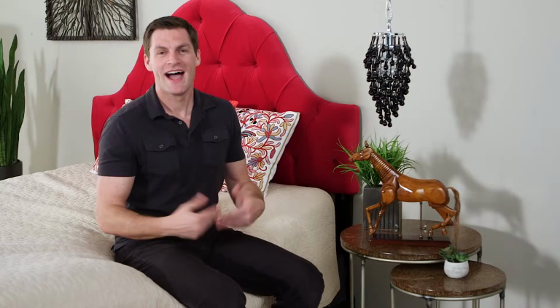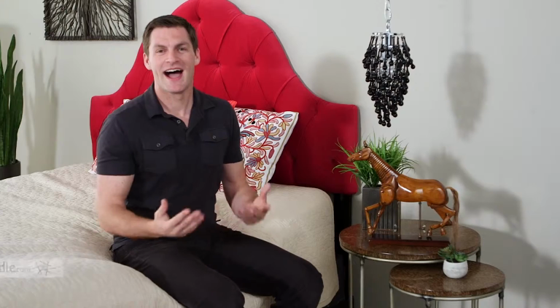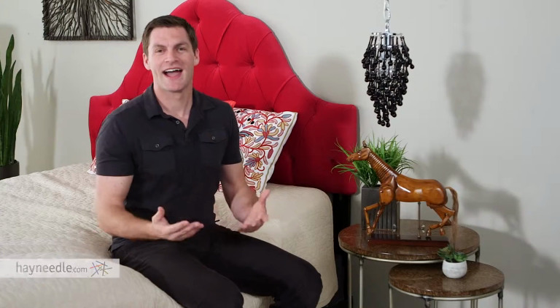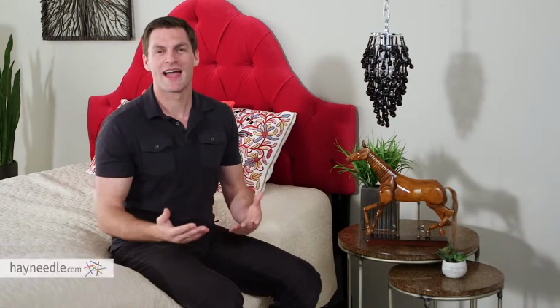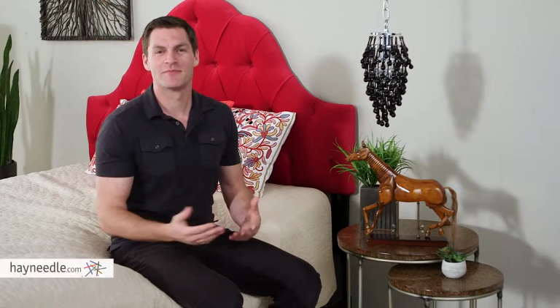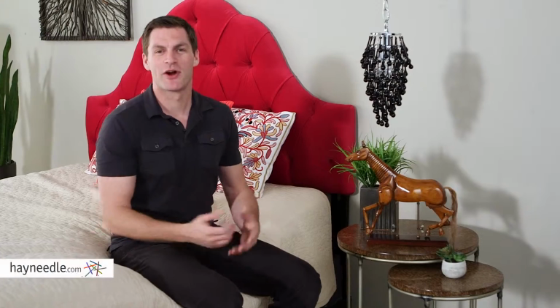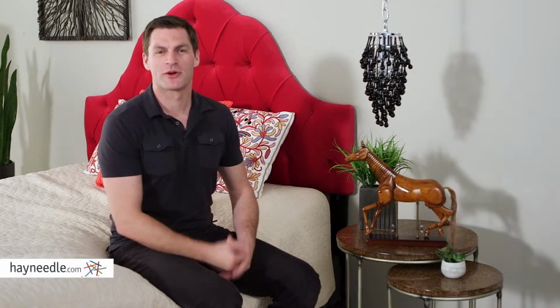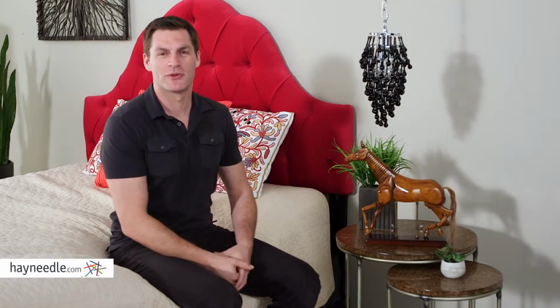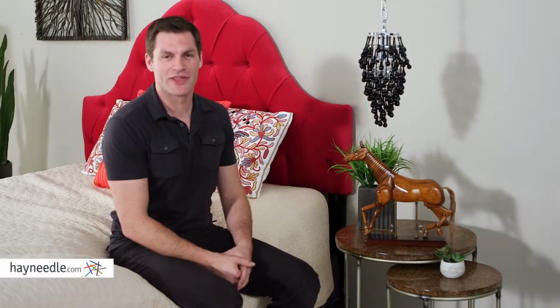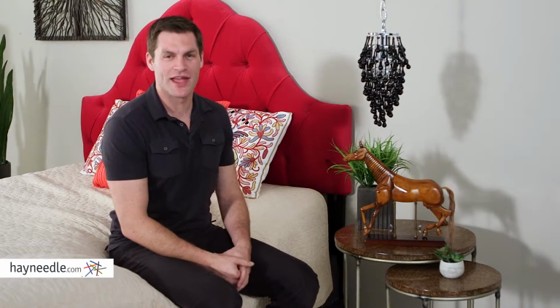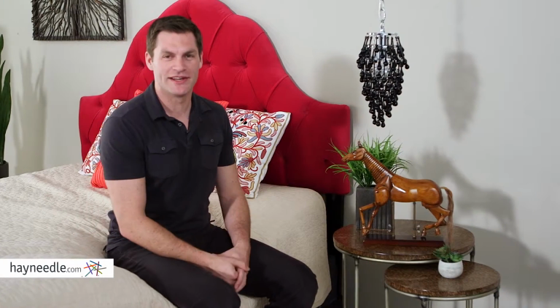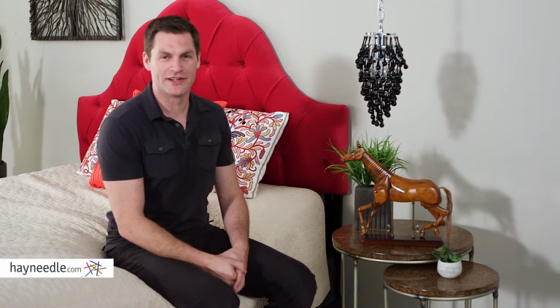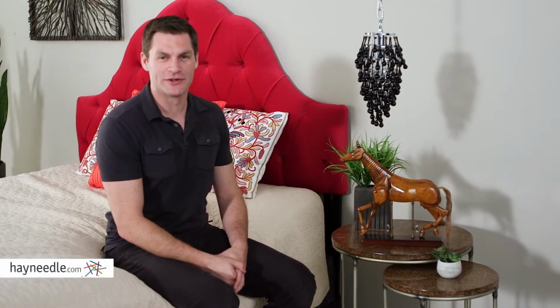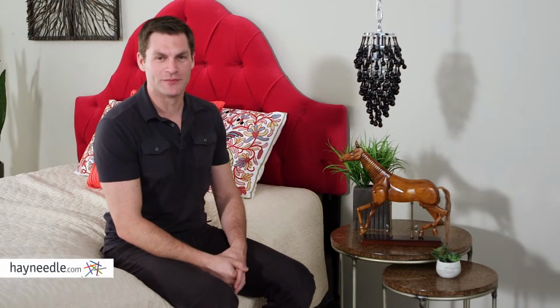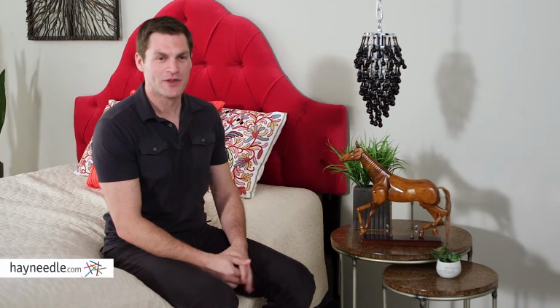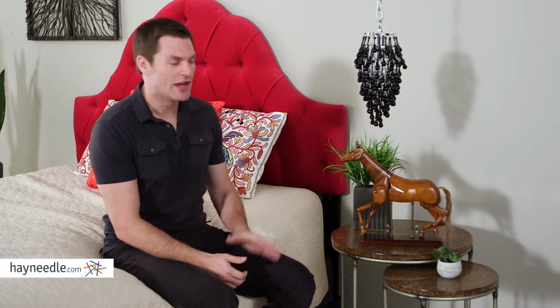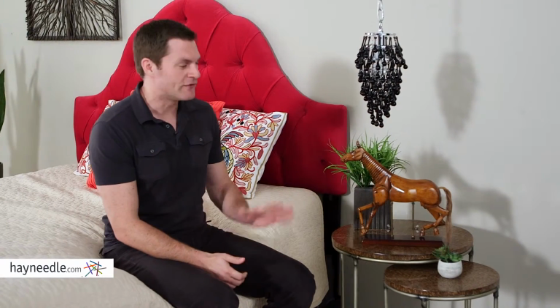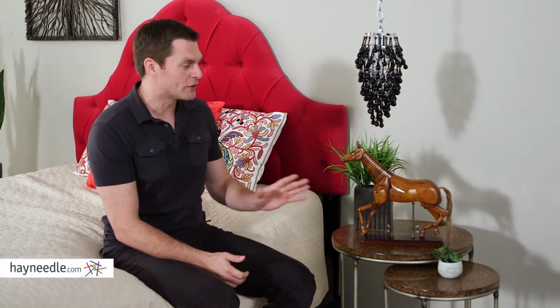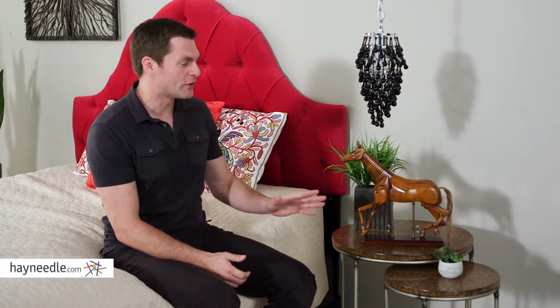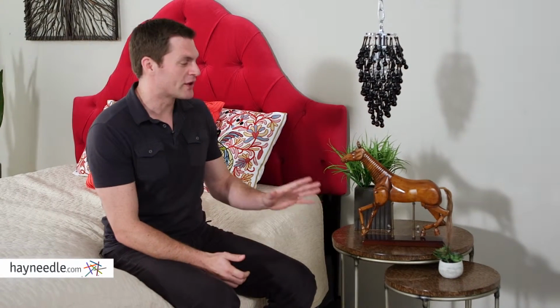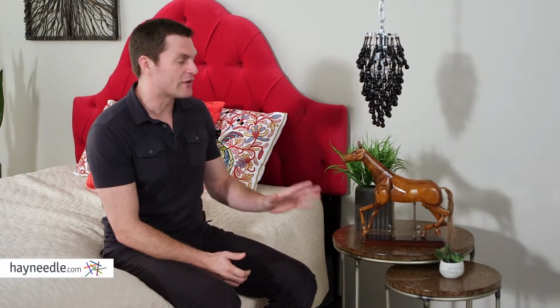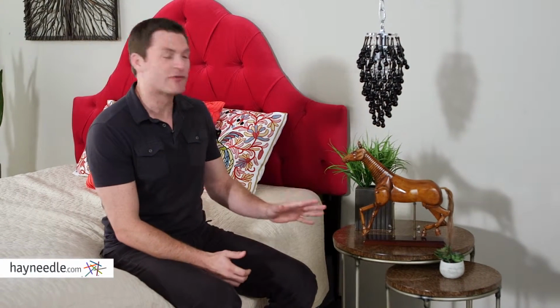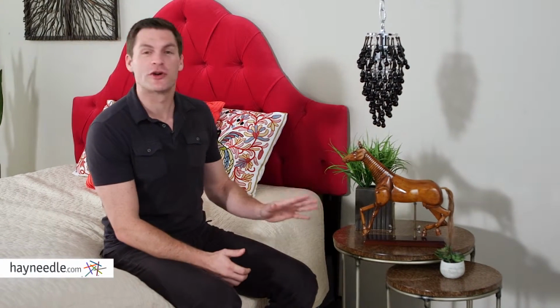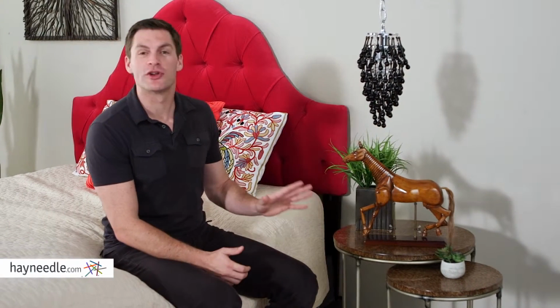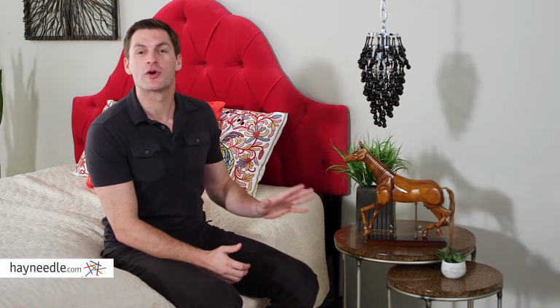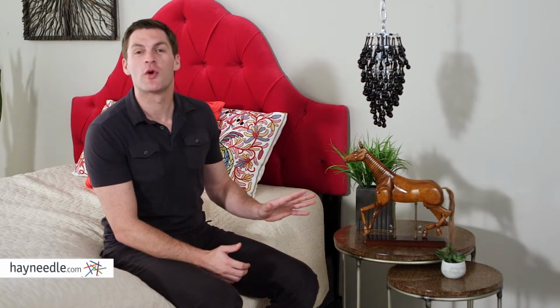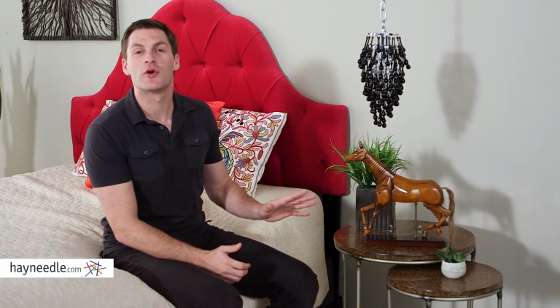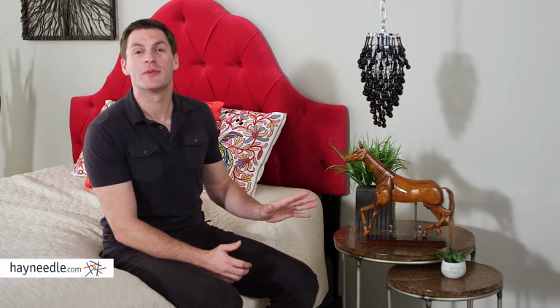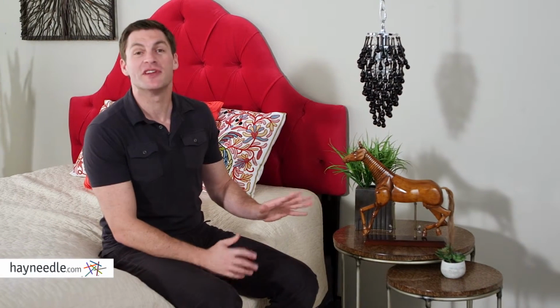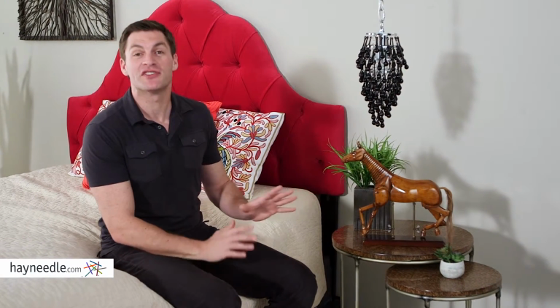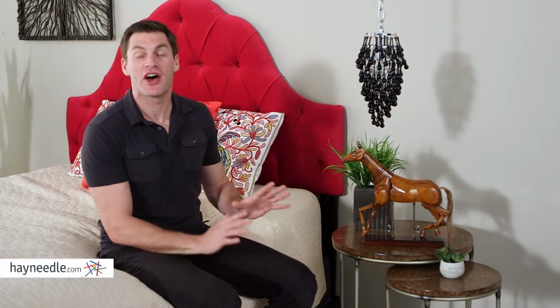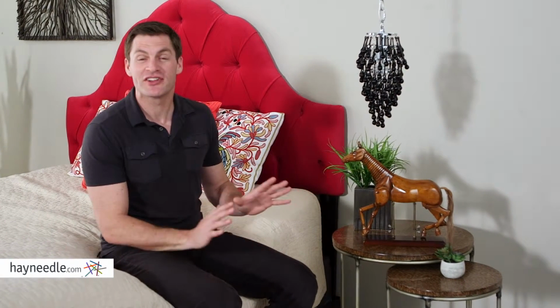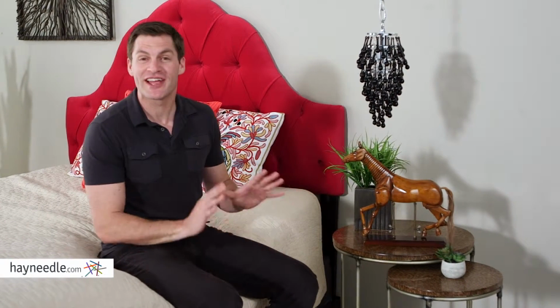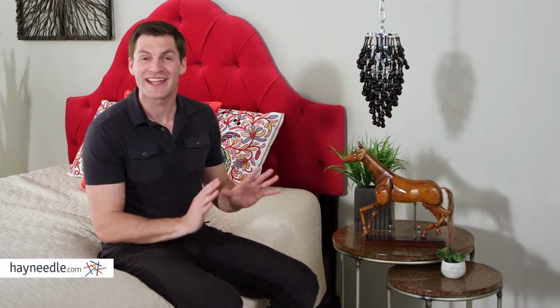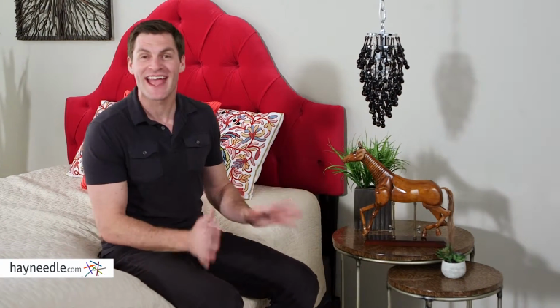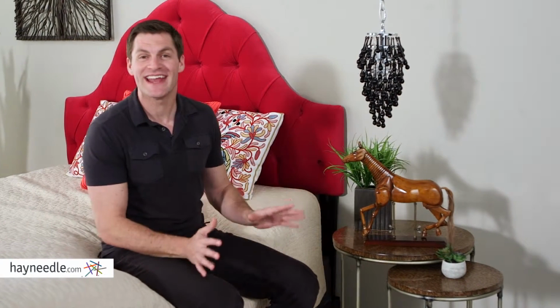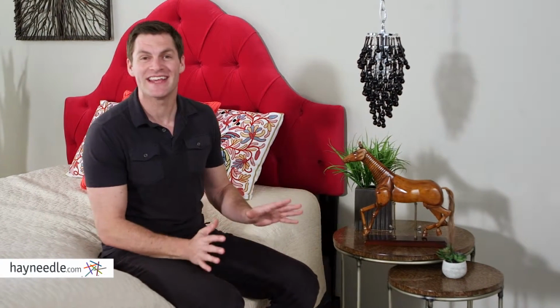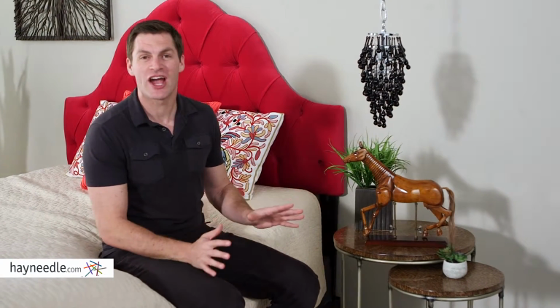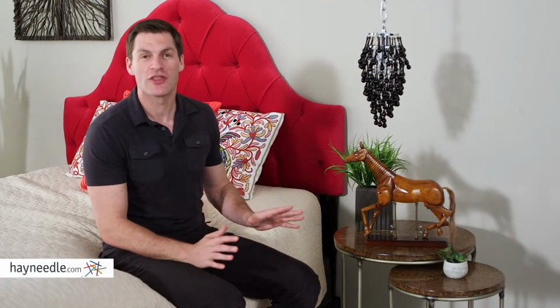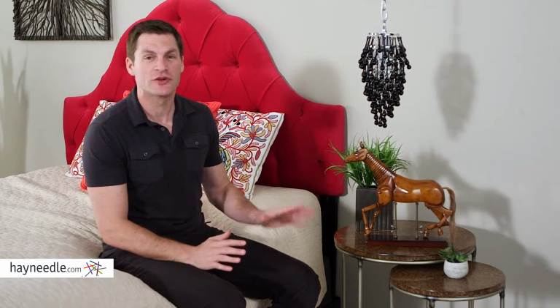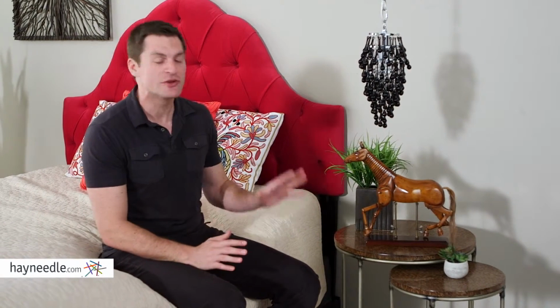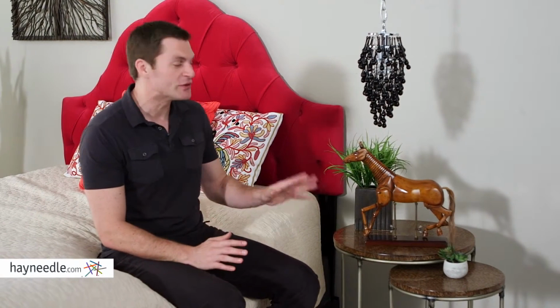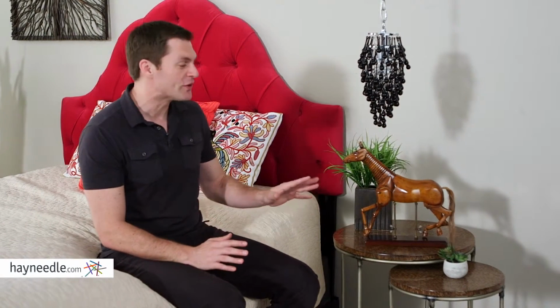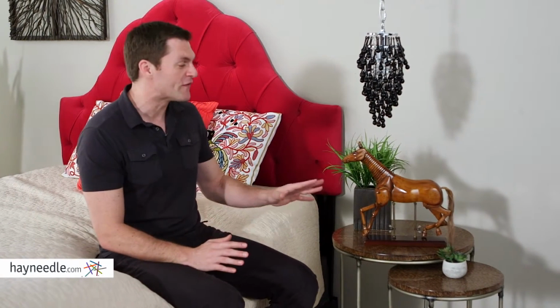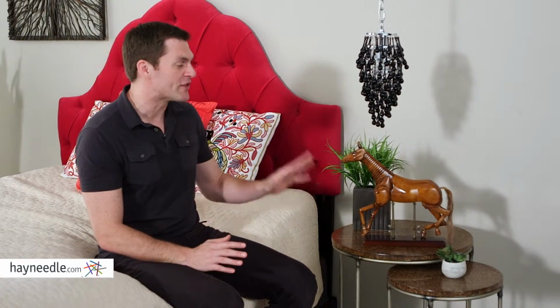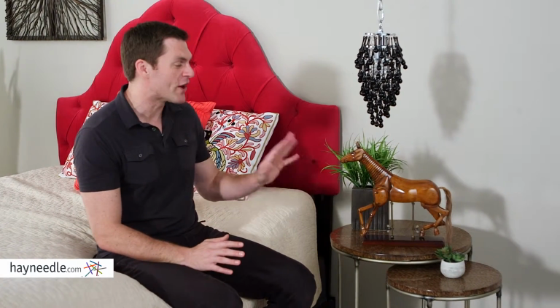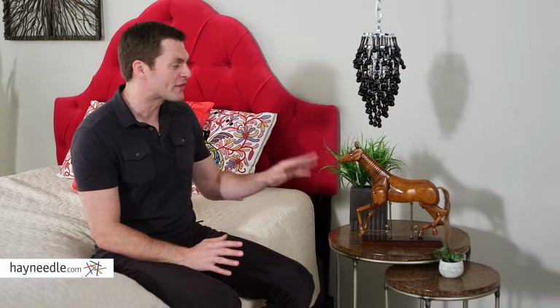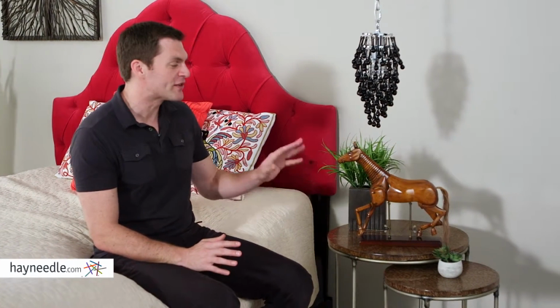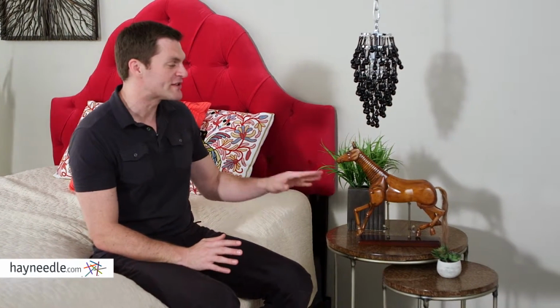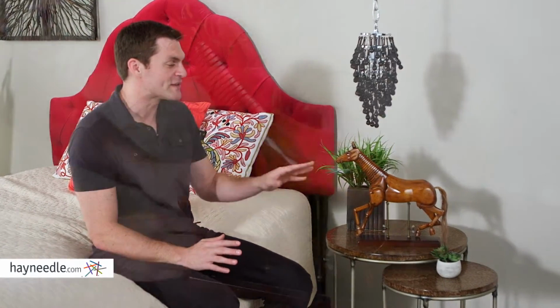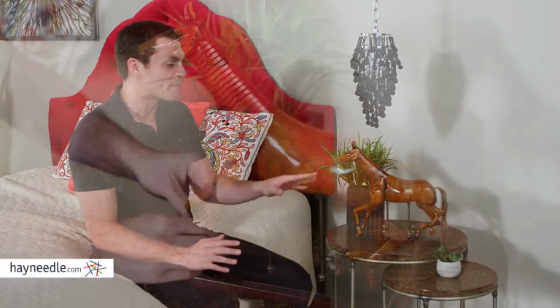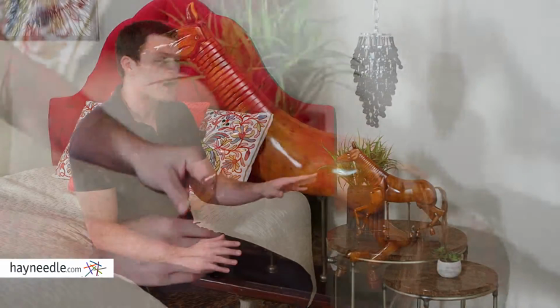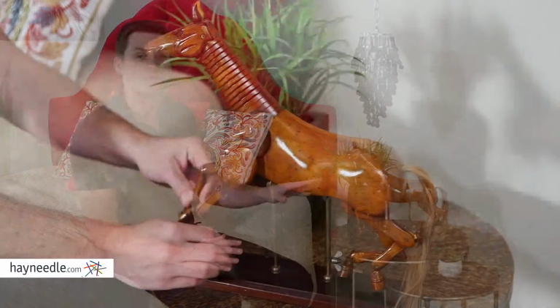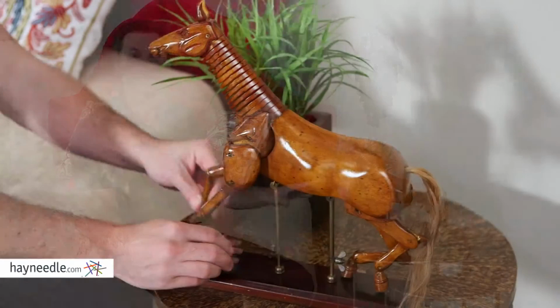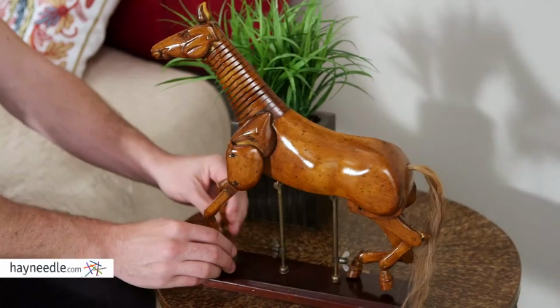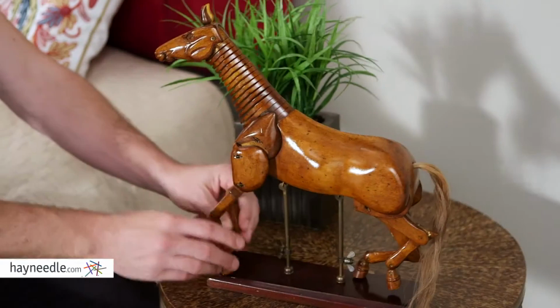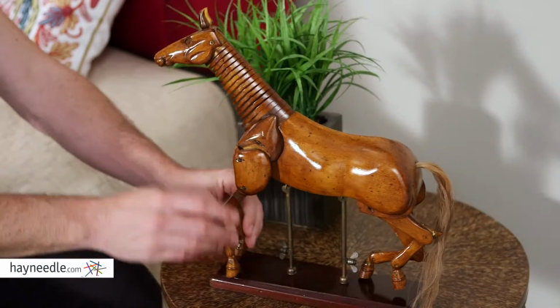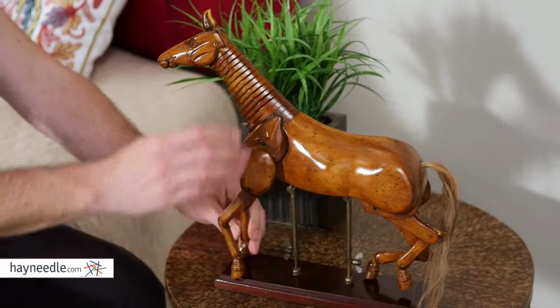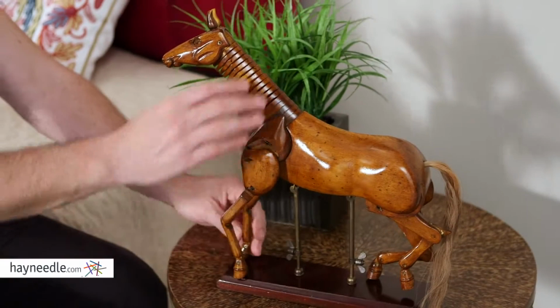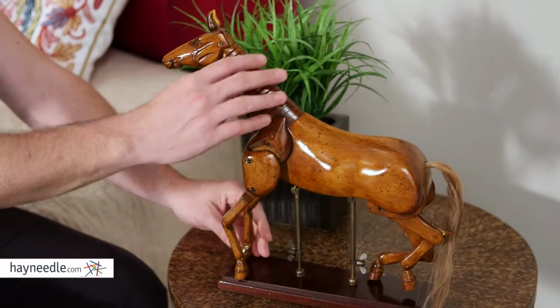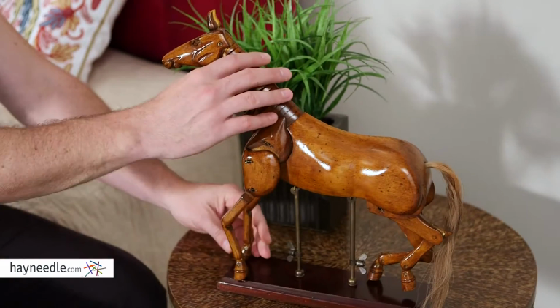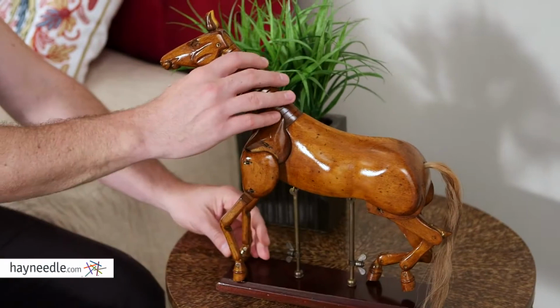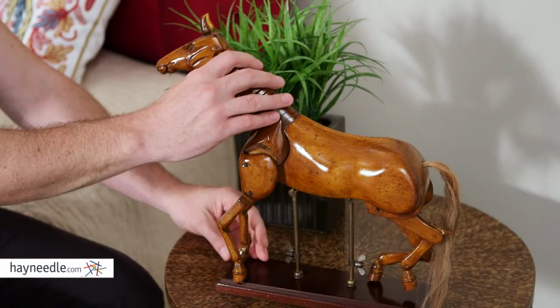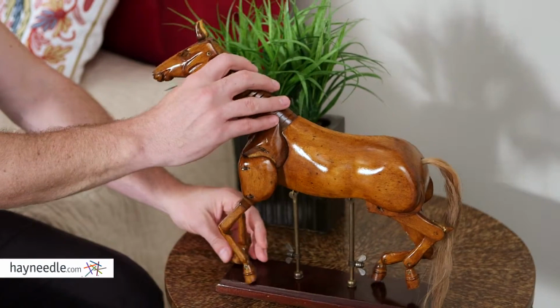Hi, I'm Mark with Hayneedle. If you're looking for a decor piece unlike any other, you'll love the Authentic Models horse statue.